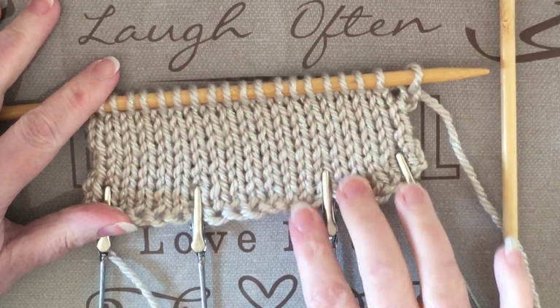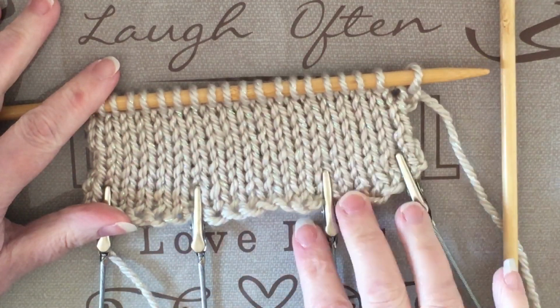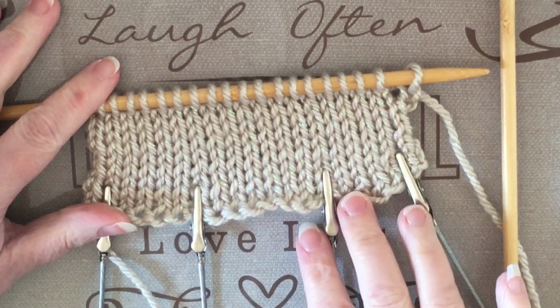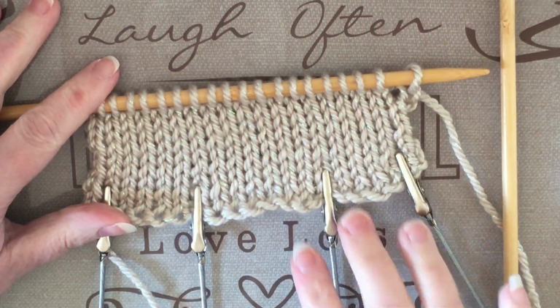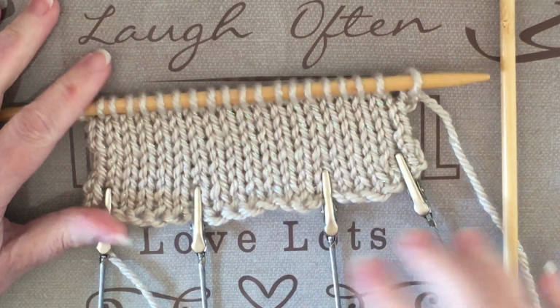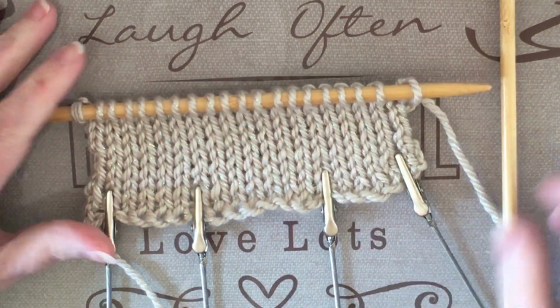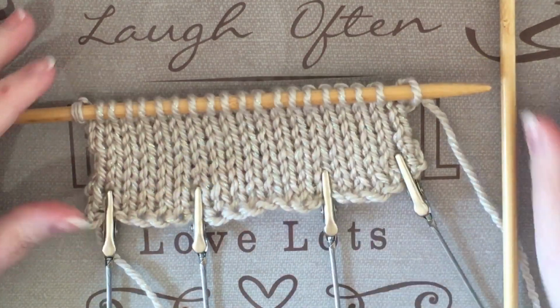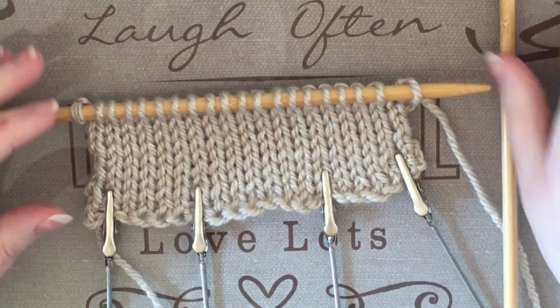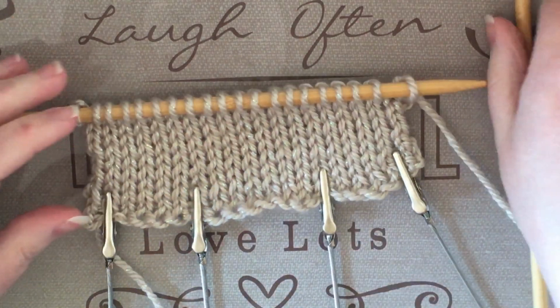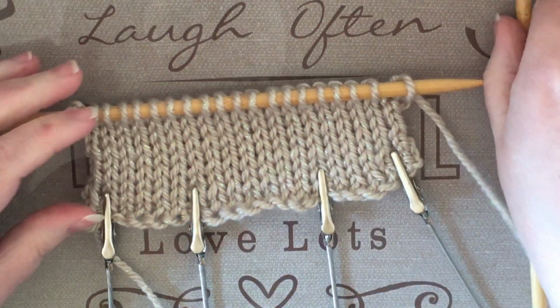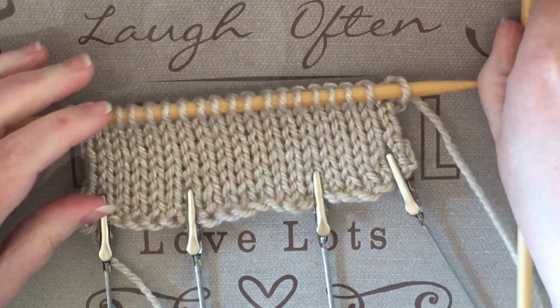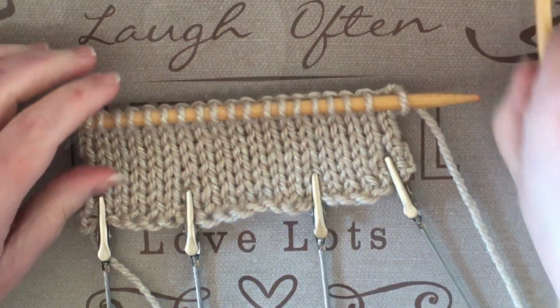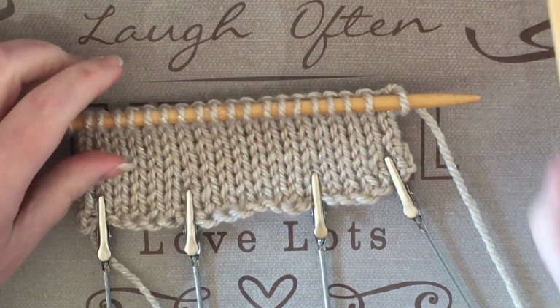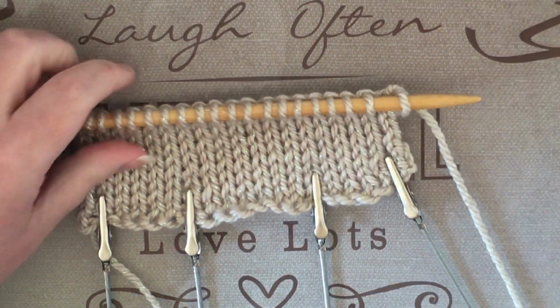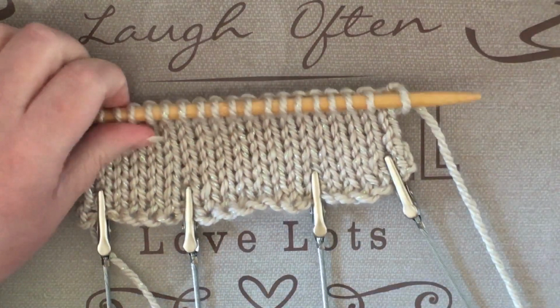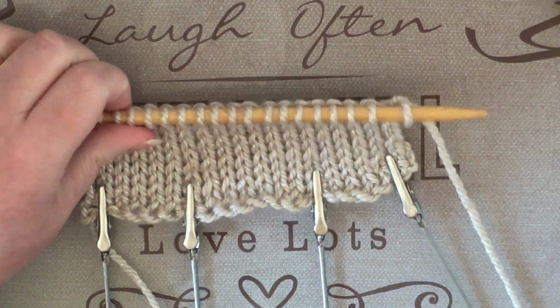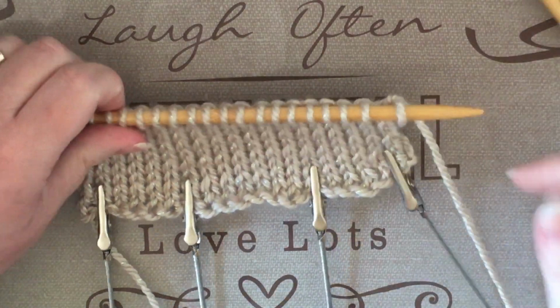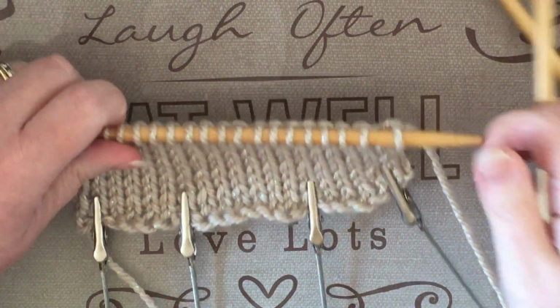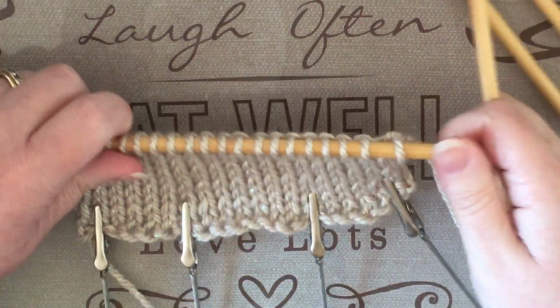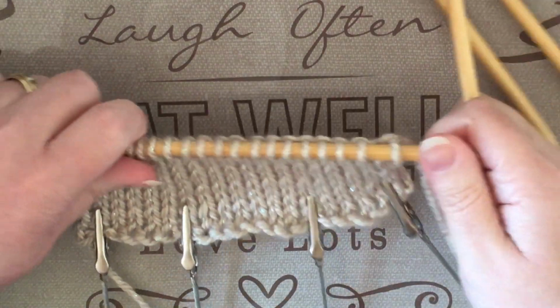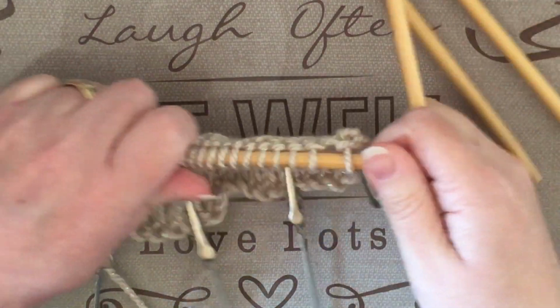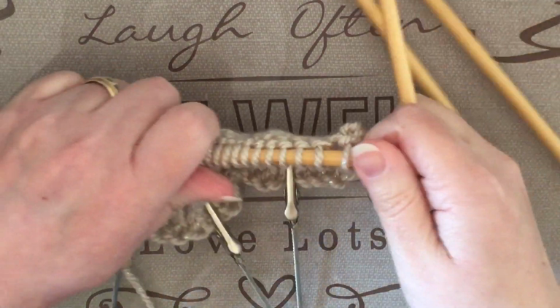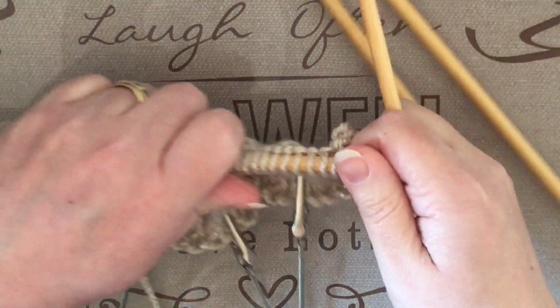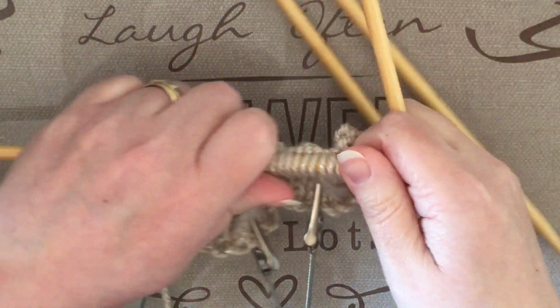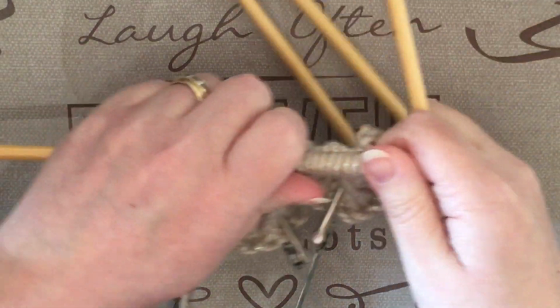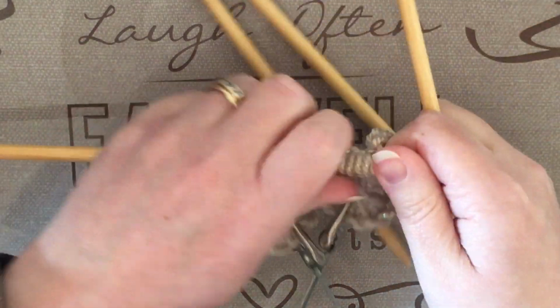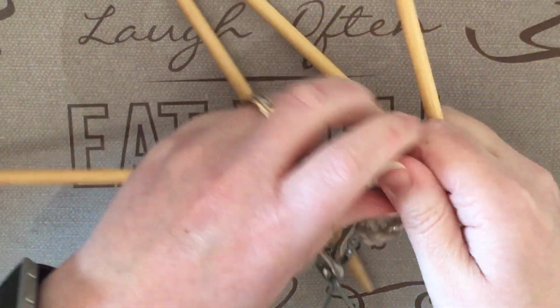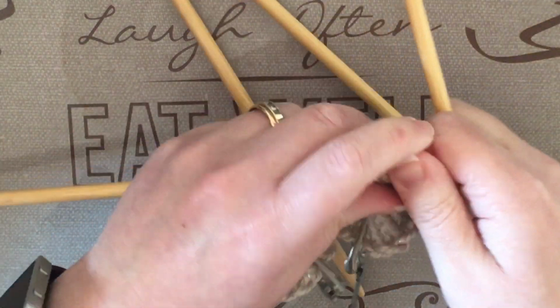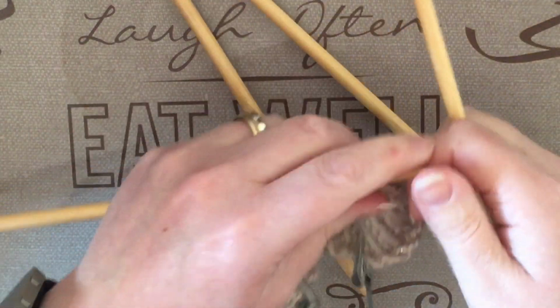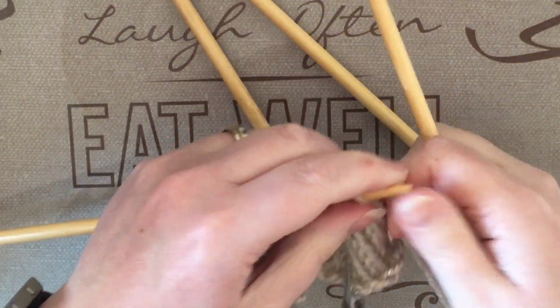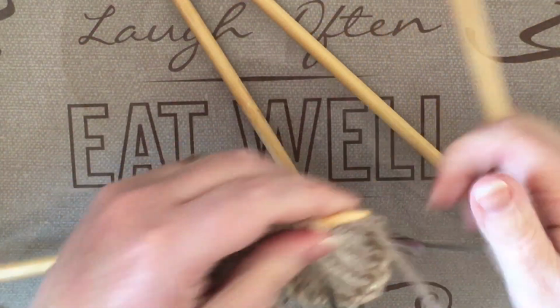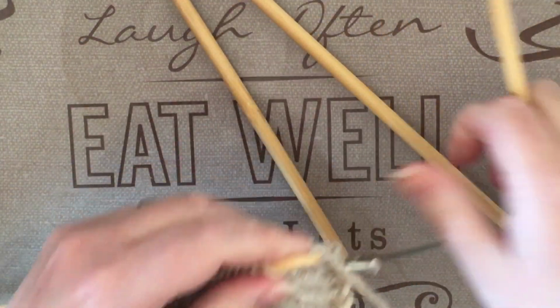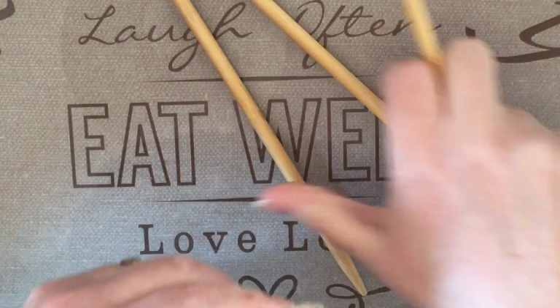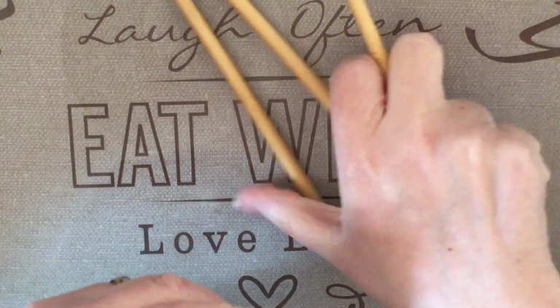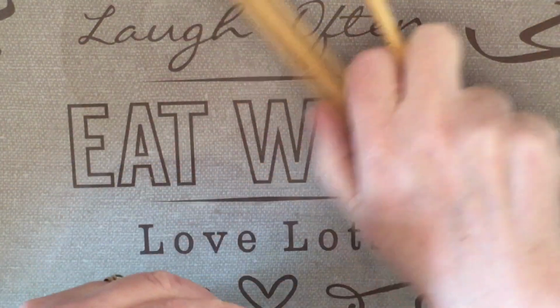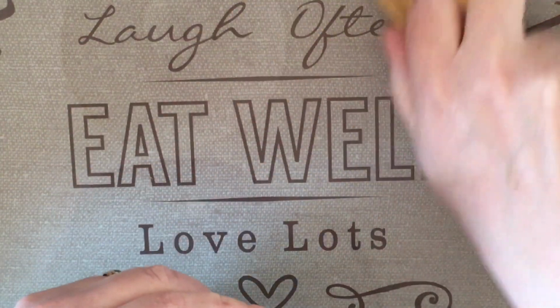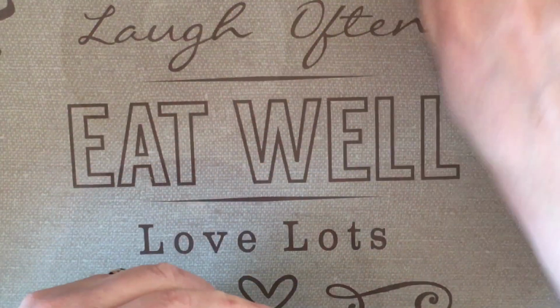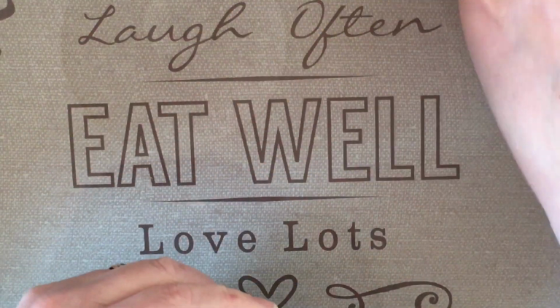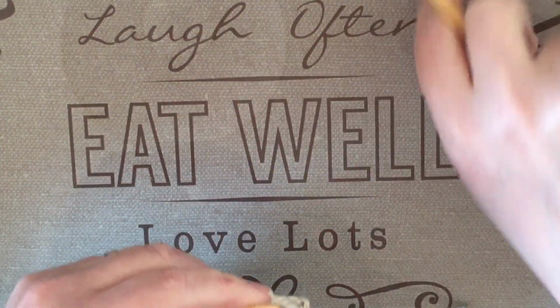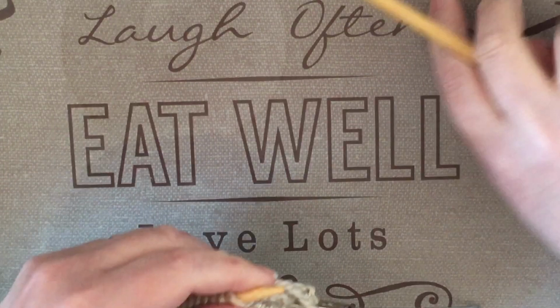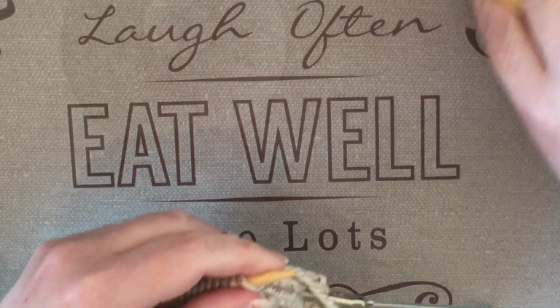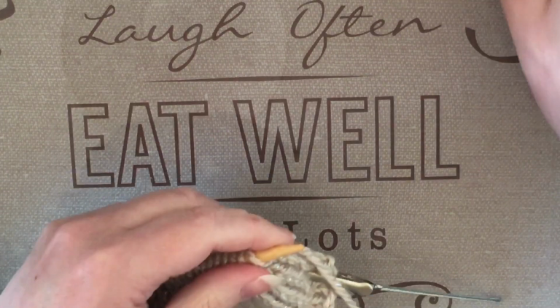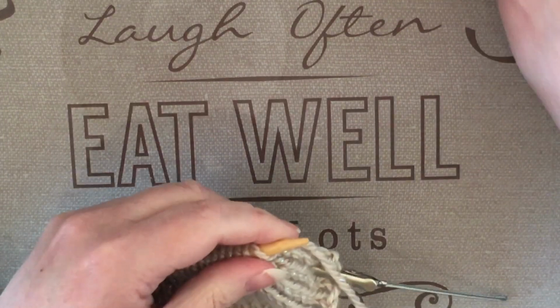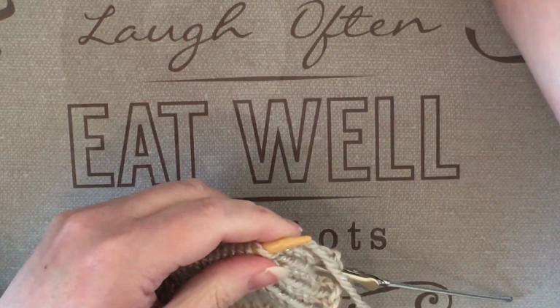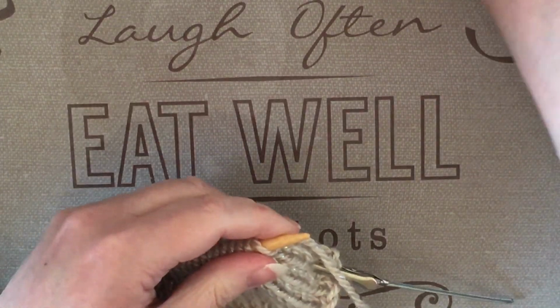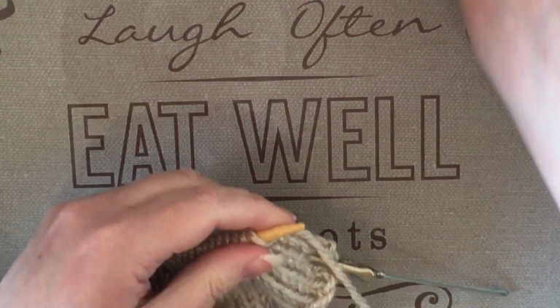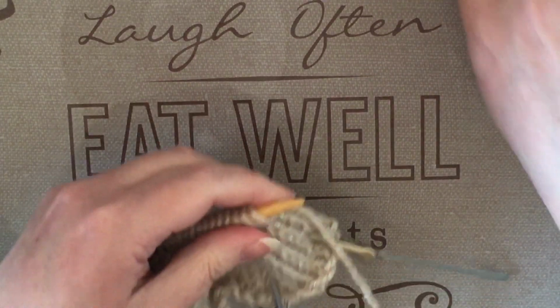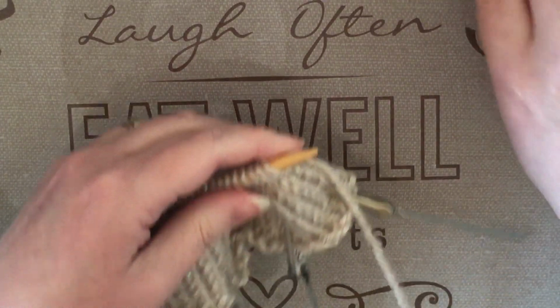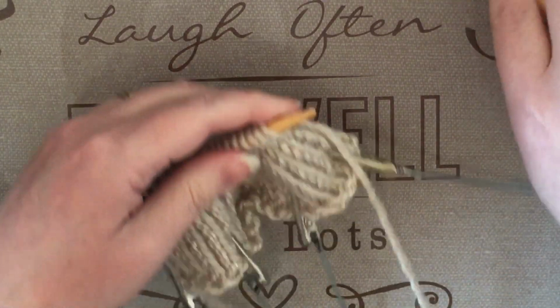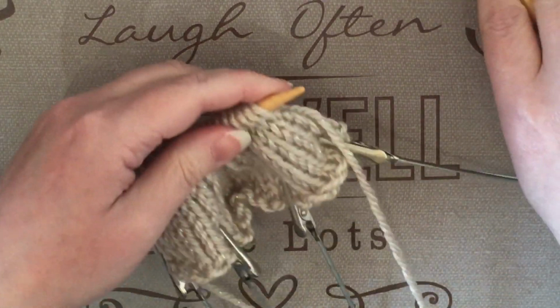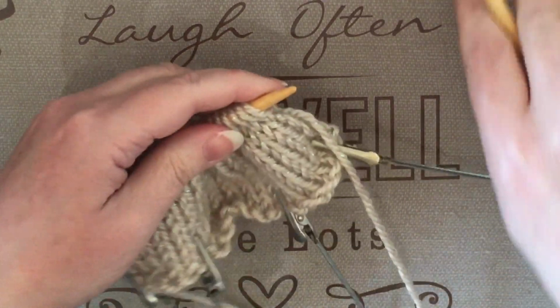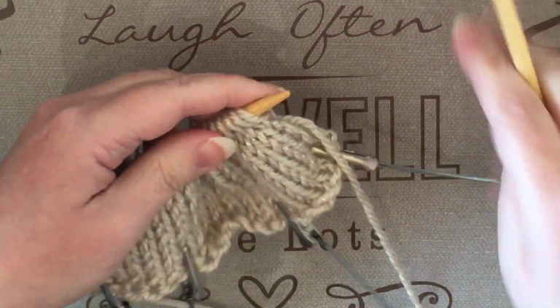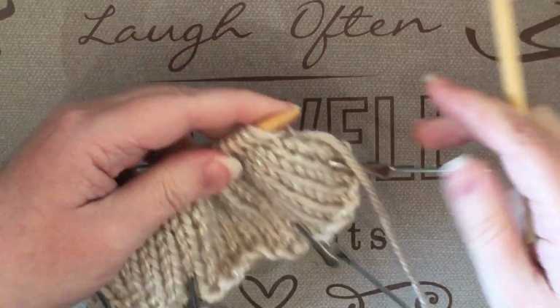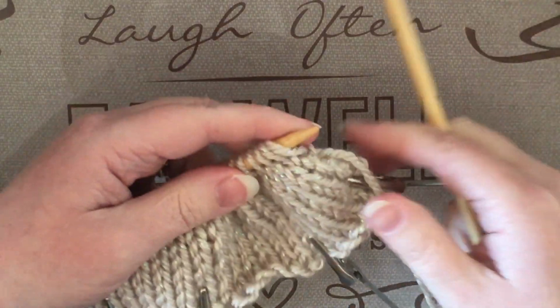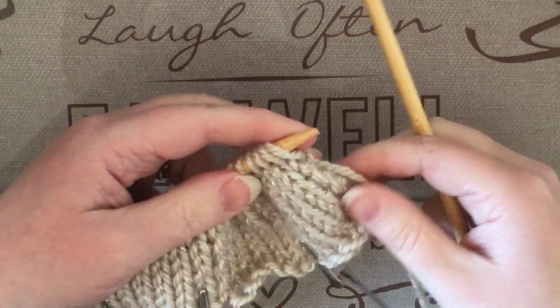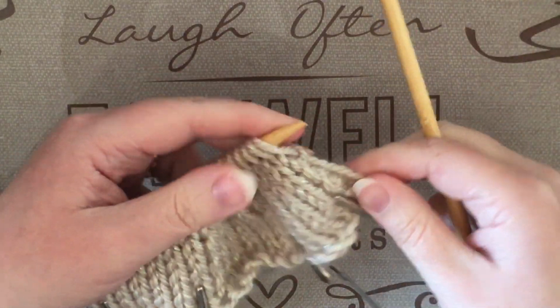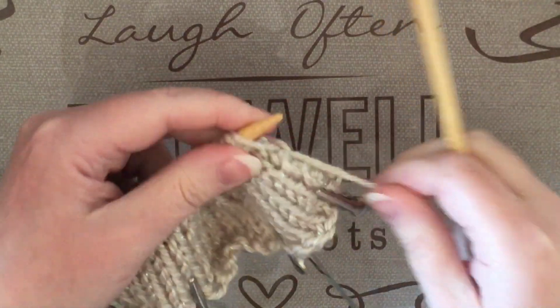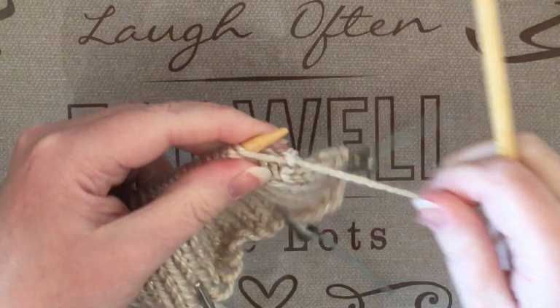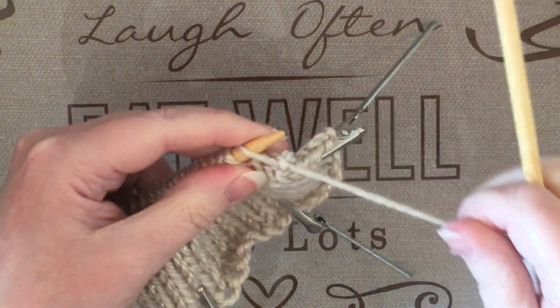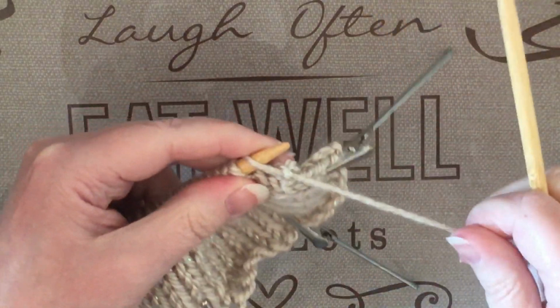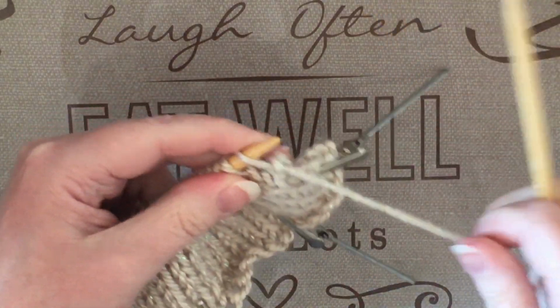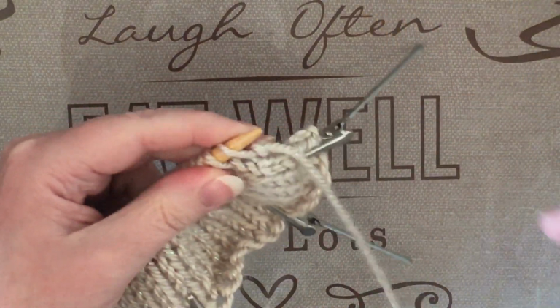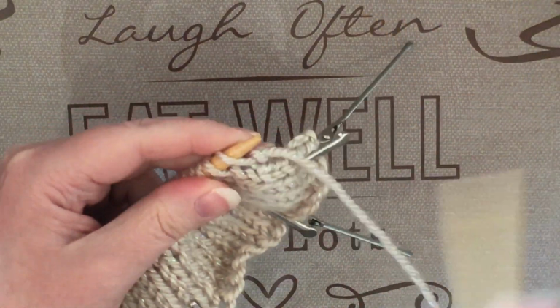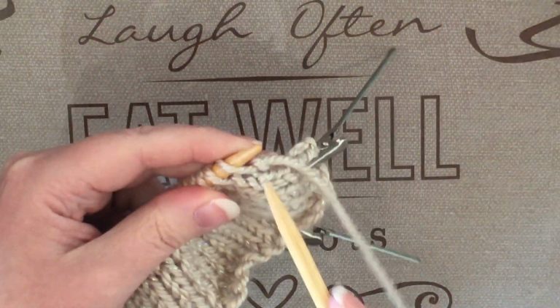This is how you do the 1x1 ribbing. I've just done a basic stockinette stitch to give something to work with.